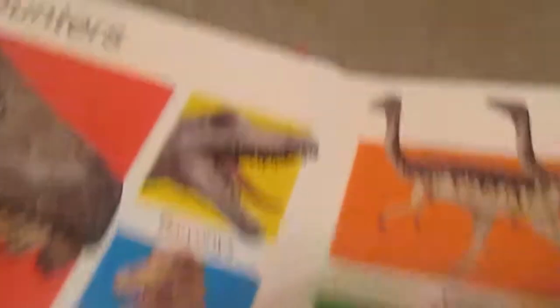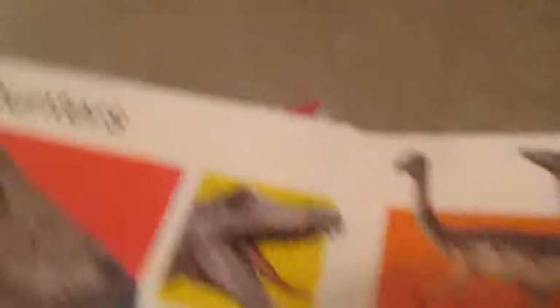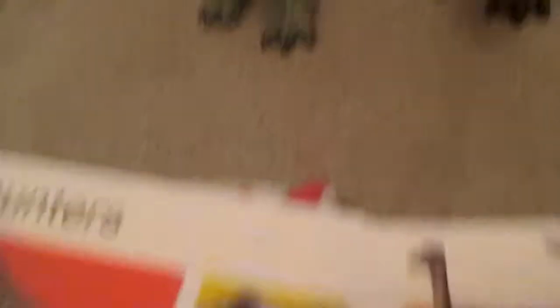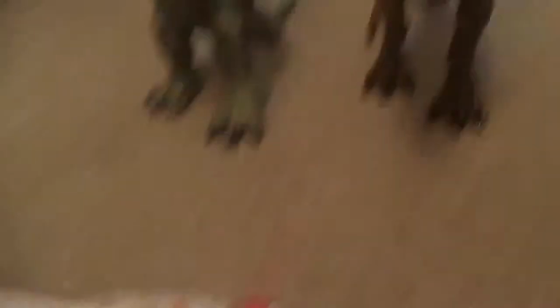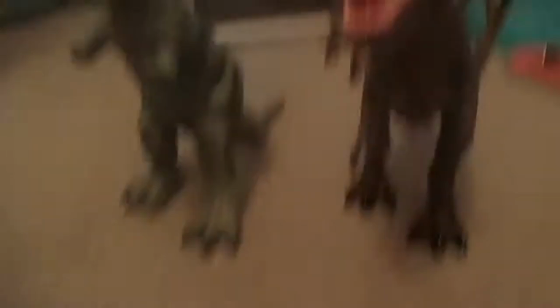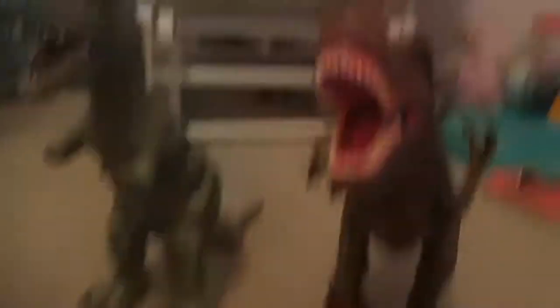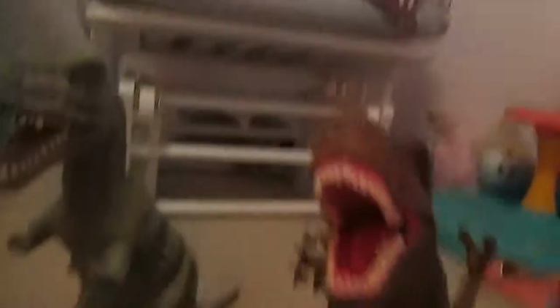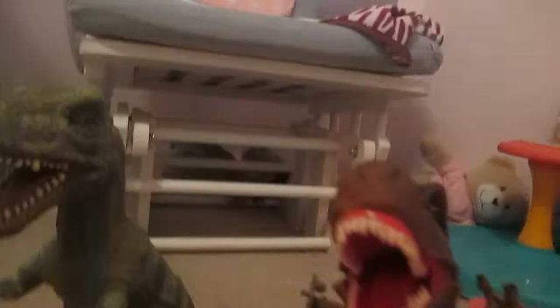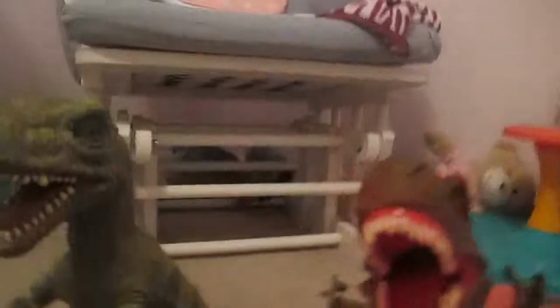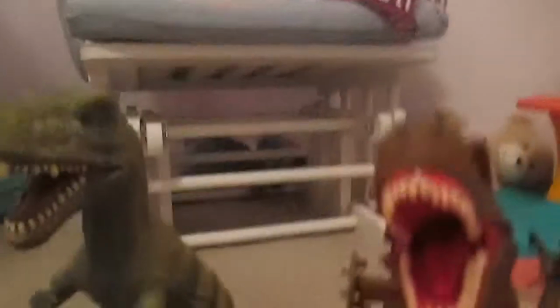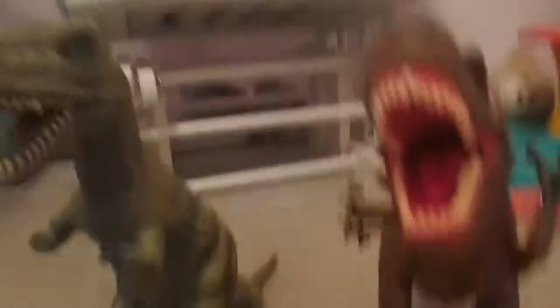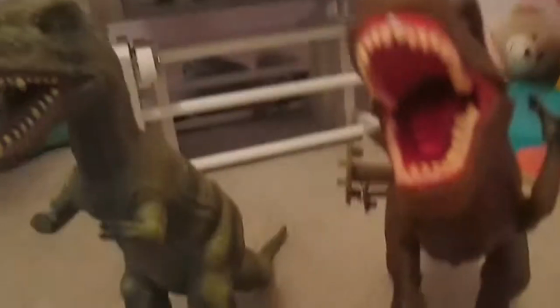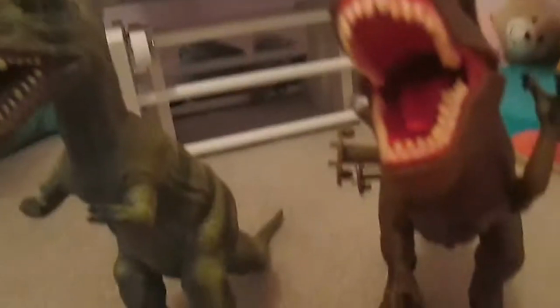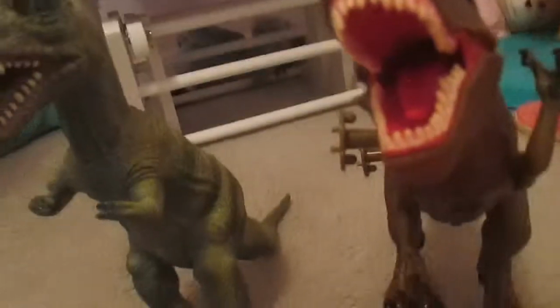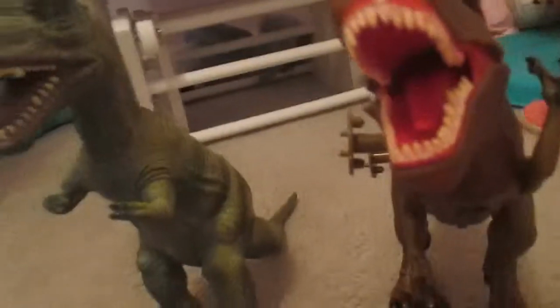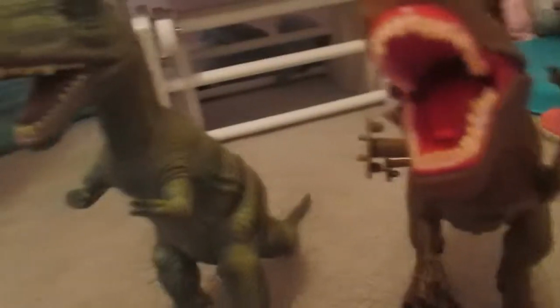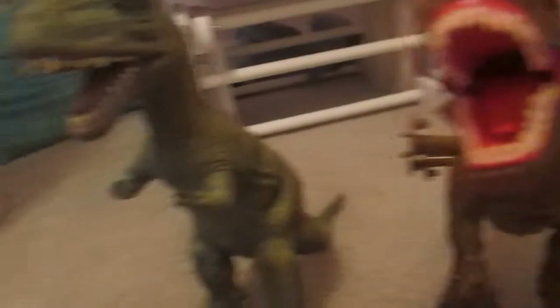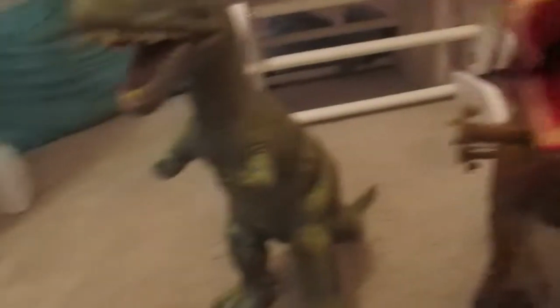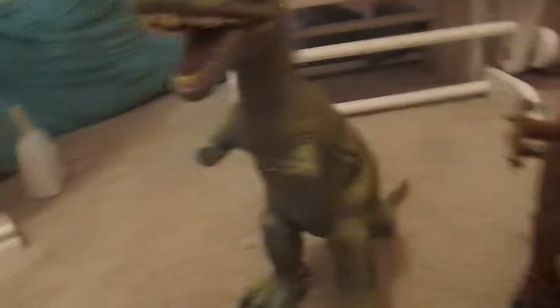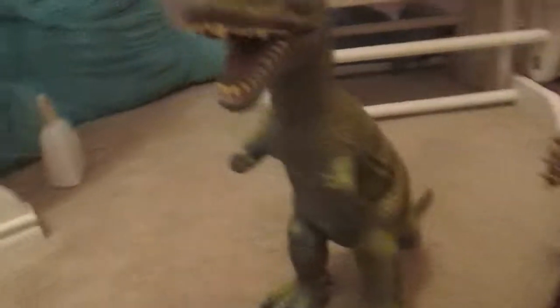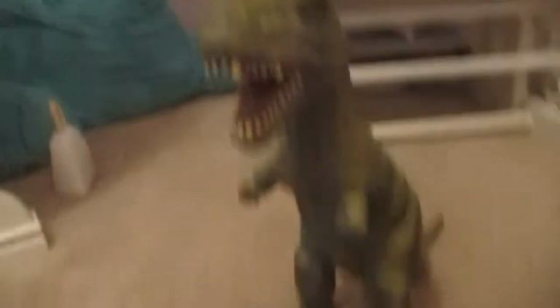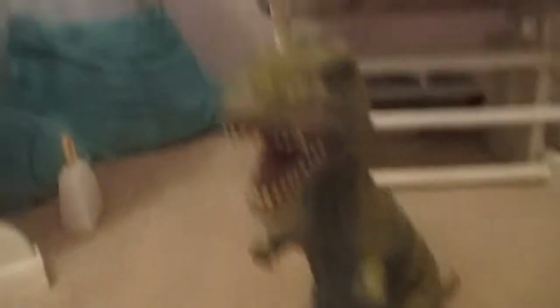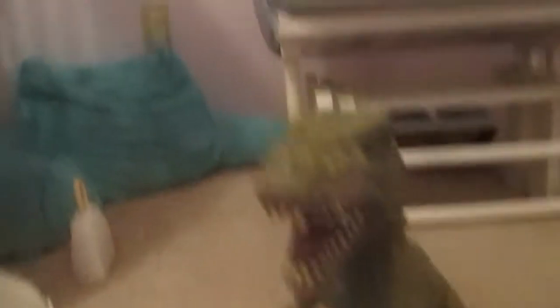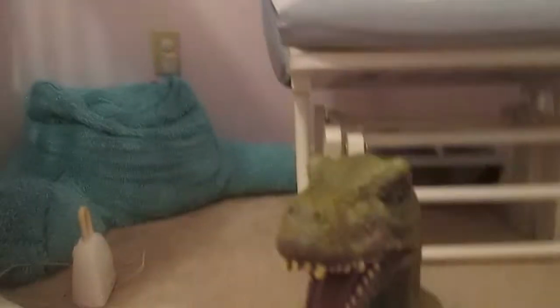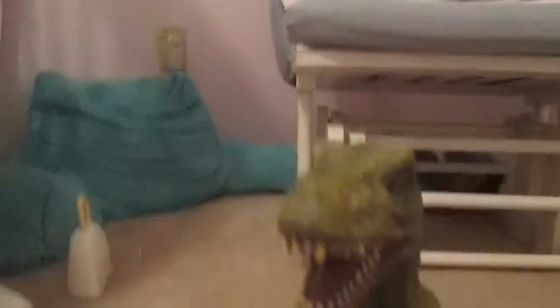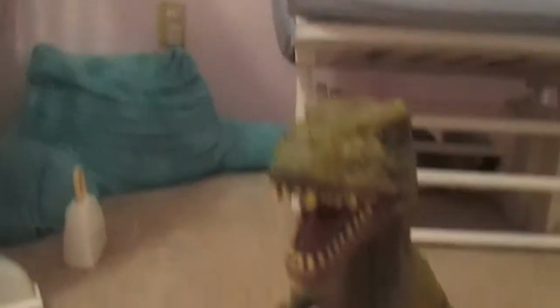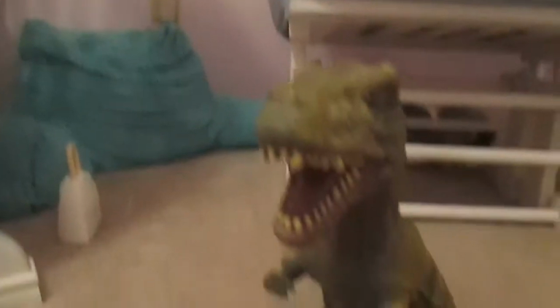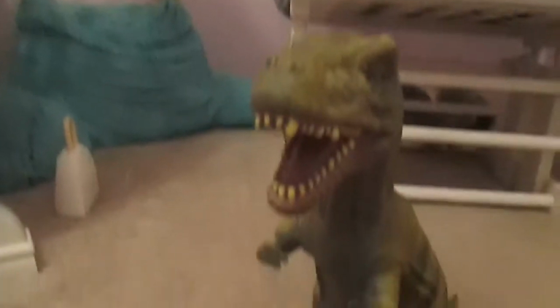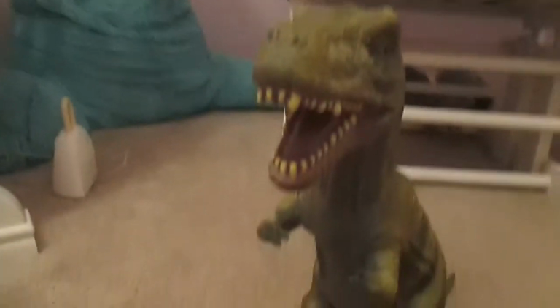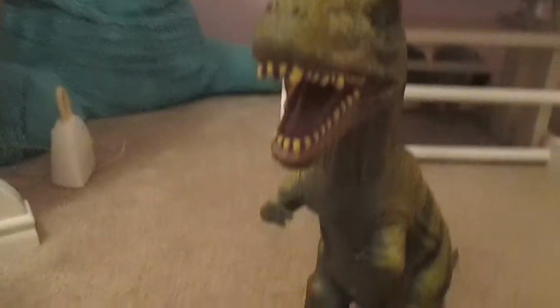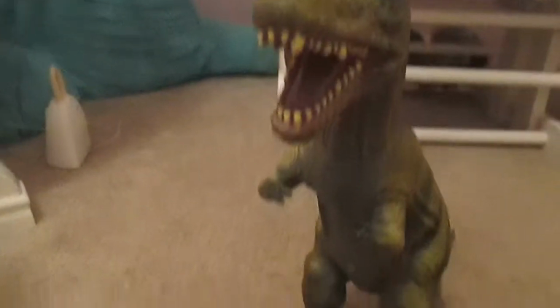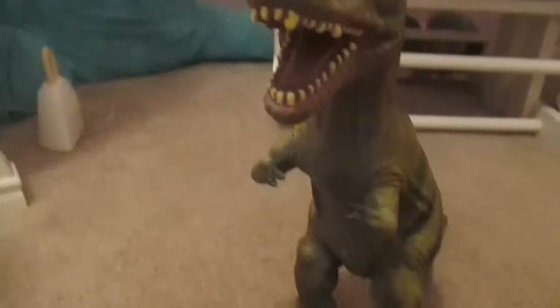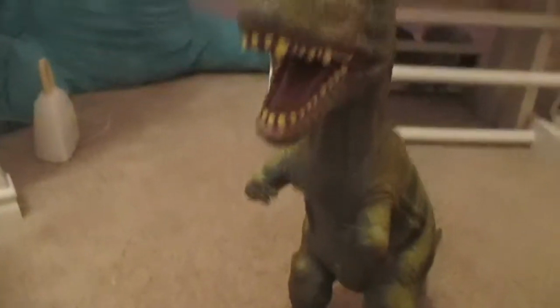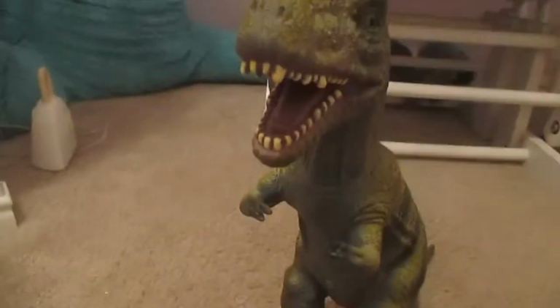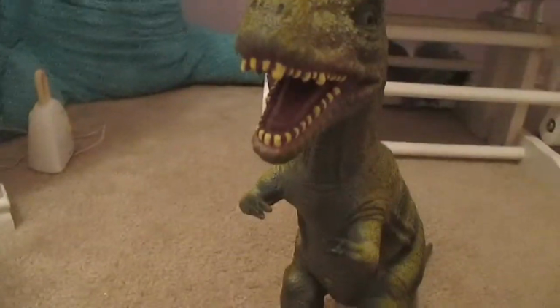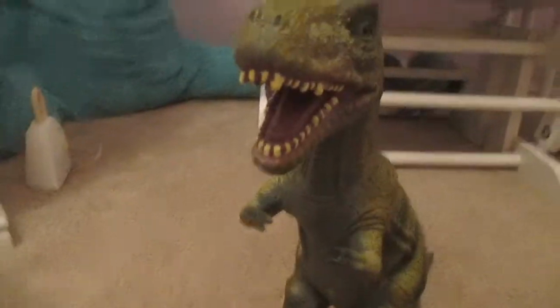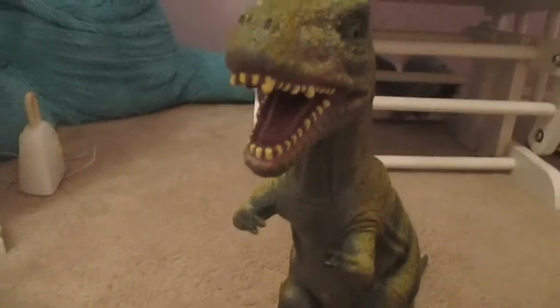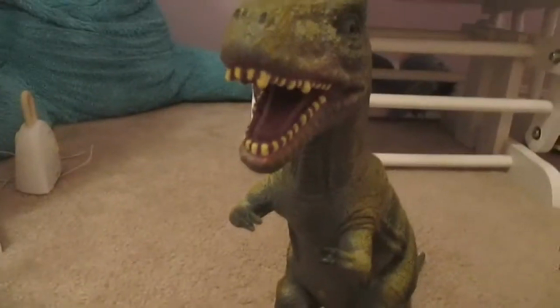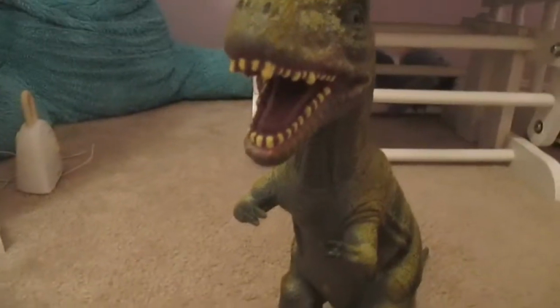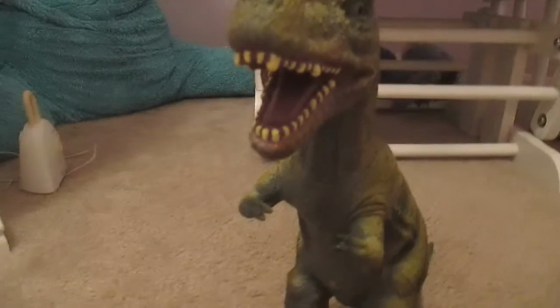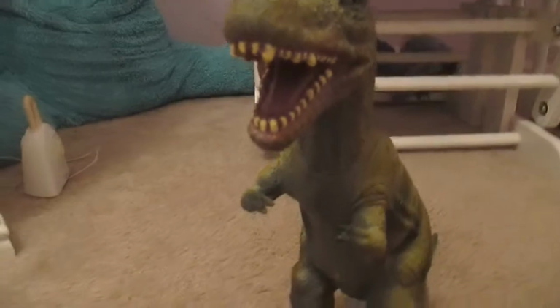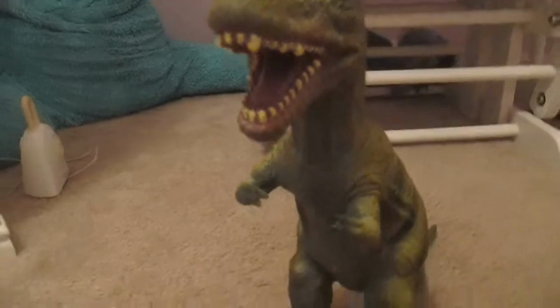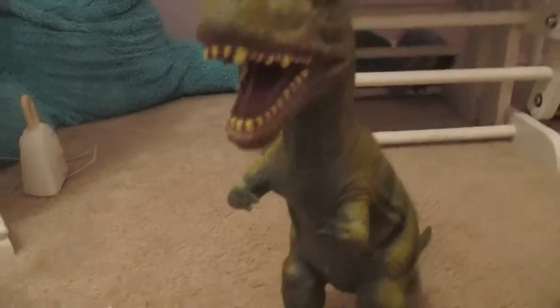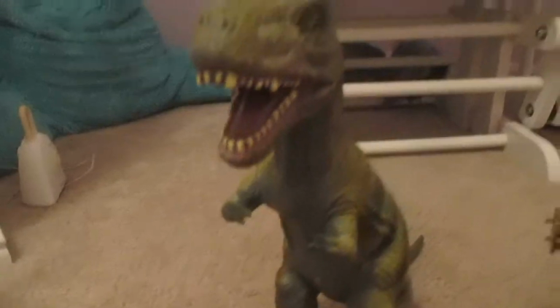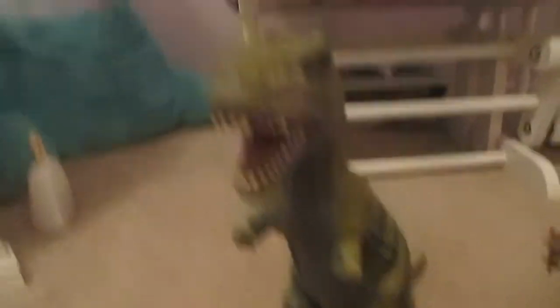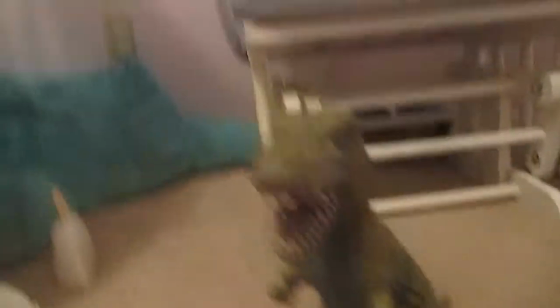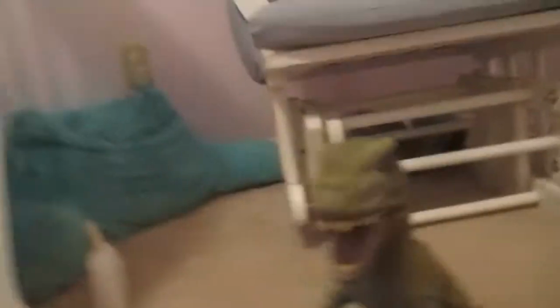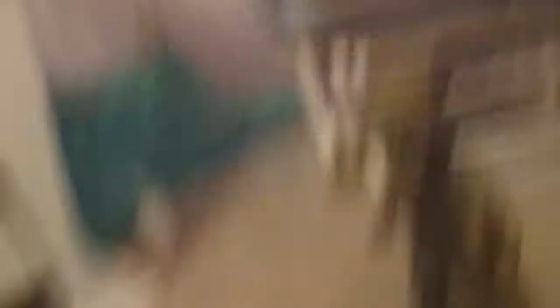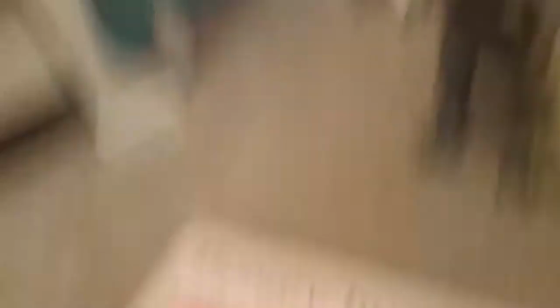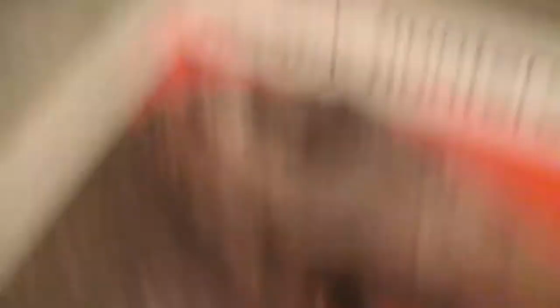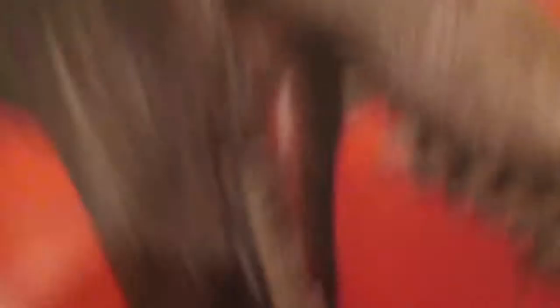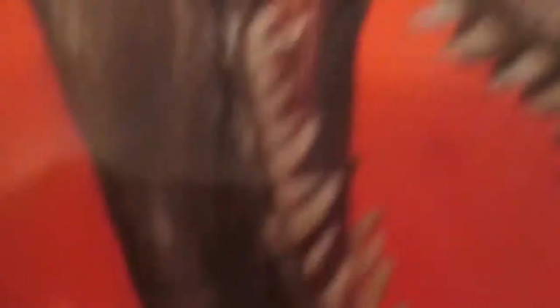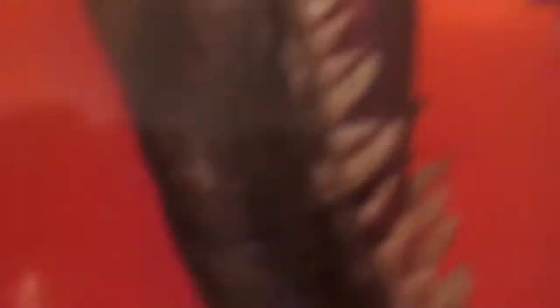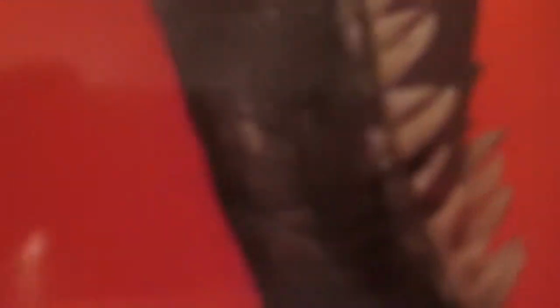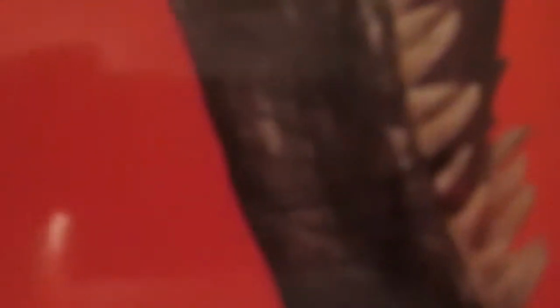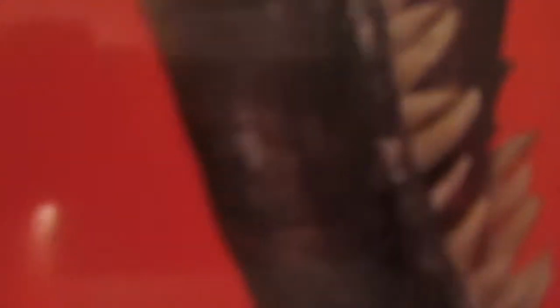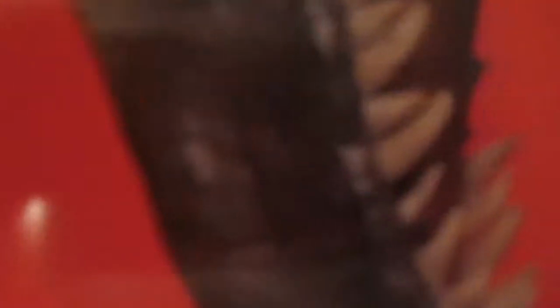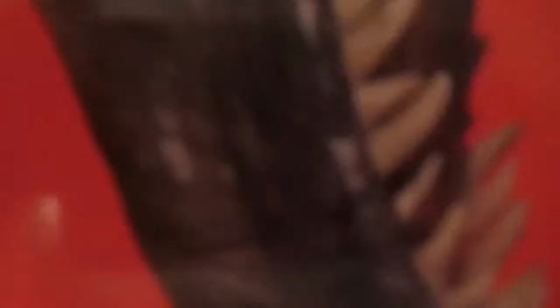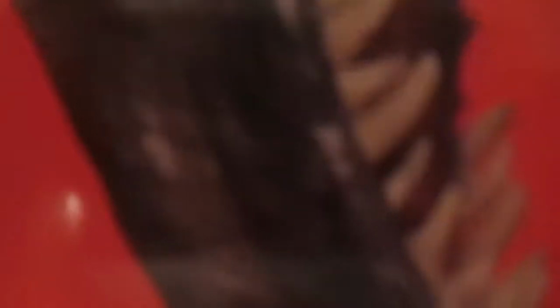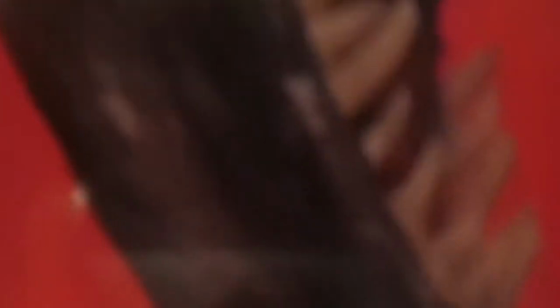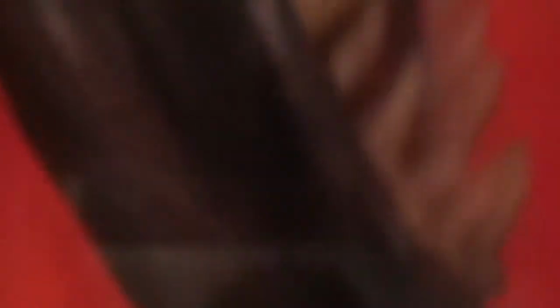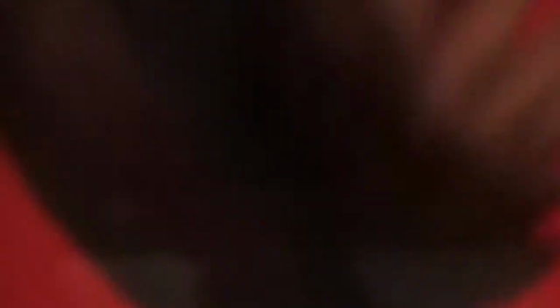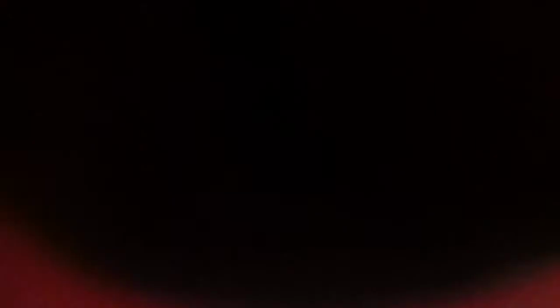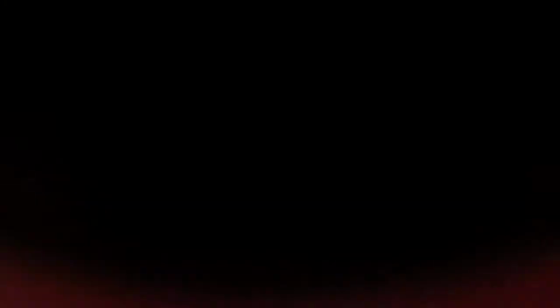Look — dinosaurs teeth. Dinosaurs teeth. And then dinosaurs teeth — on the book.